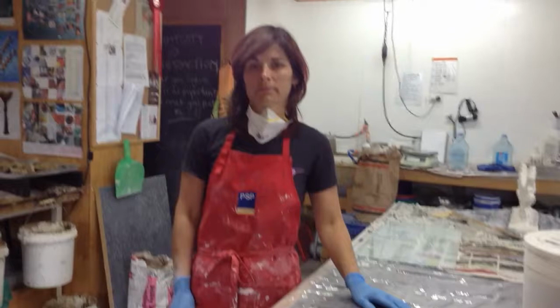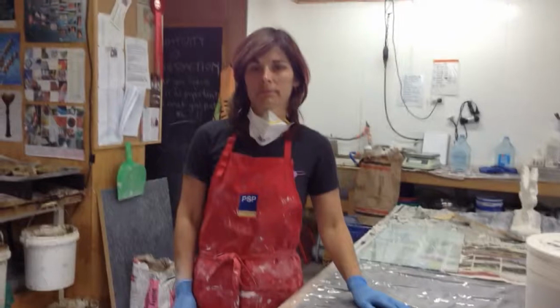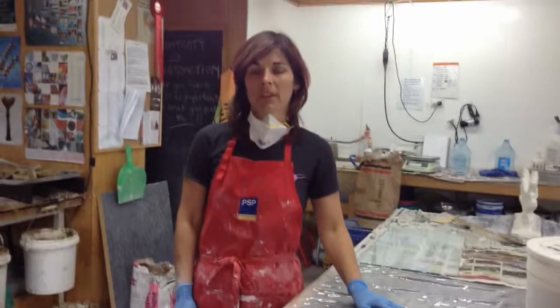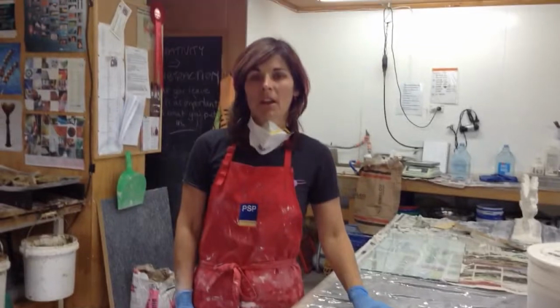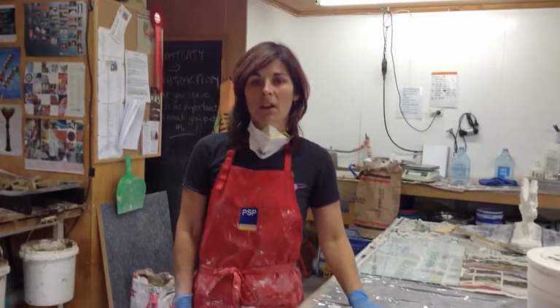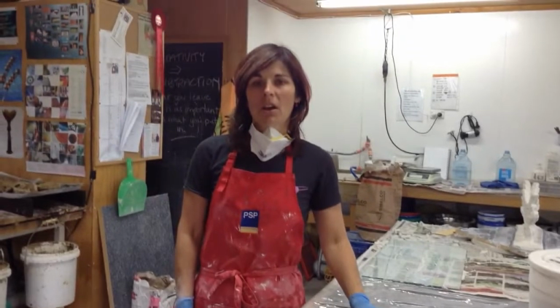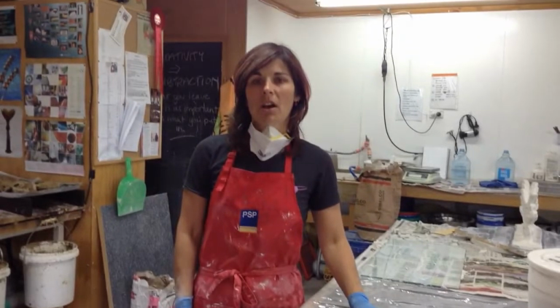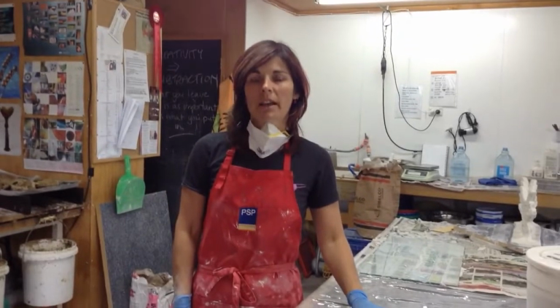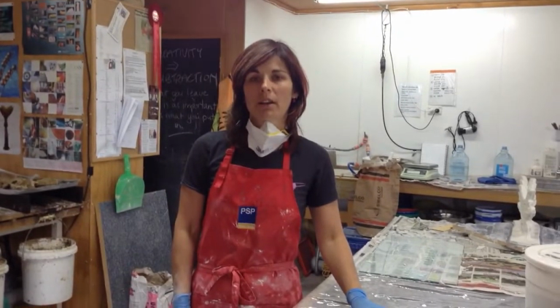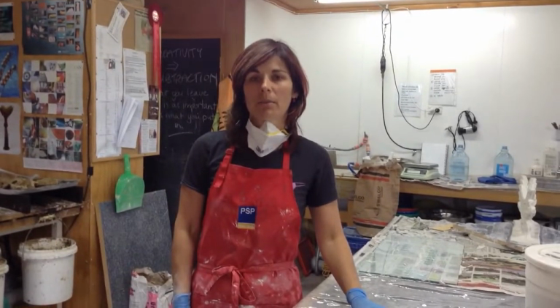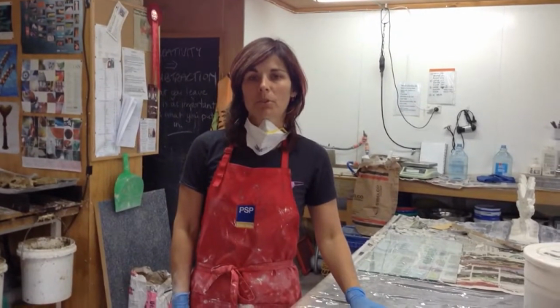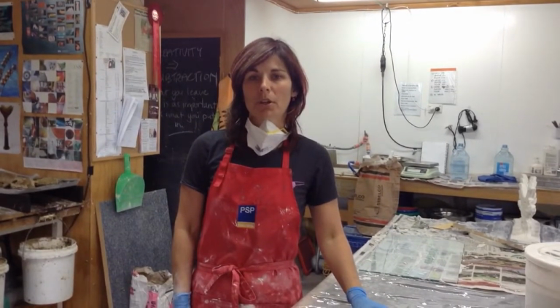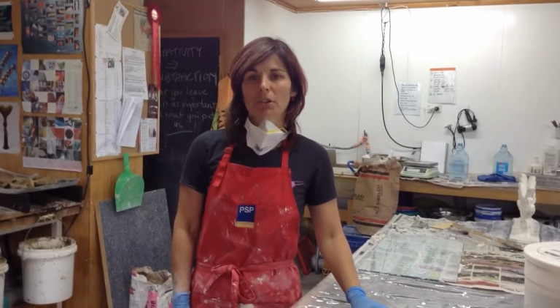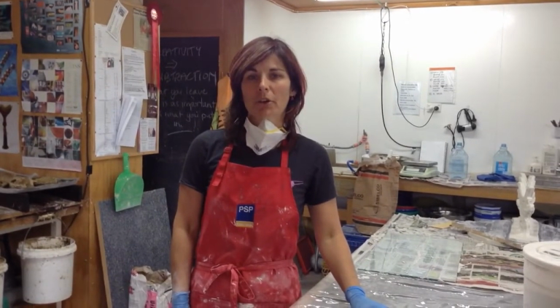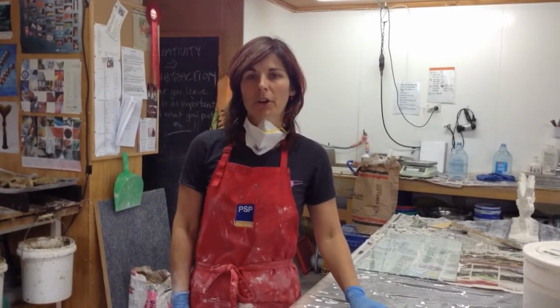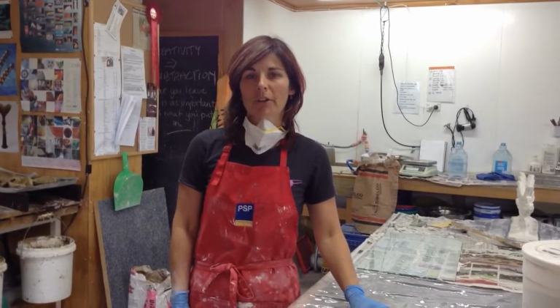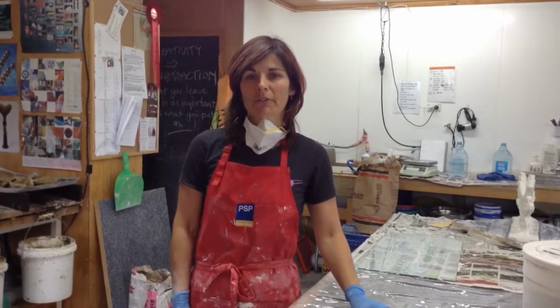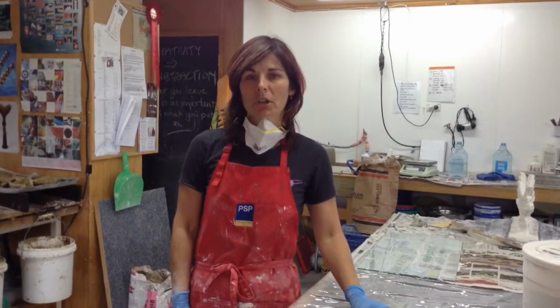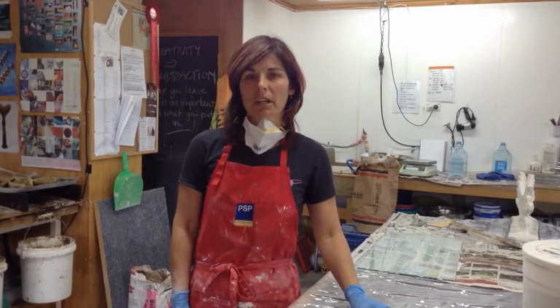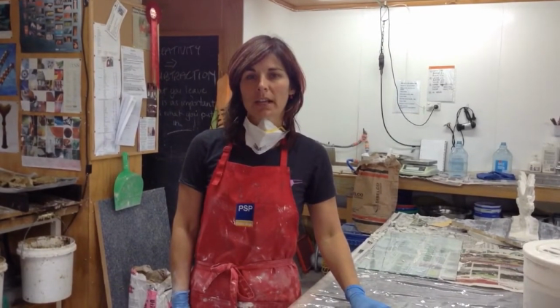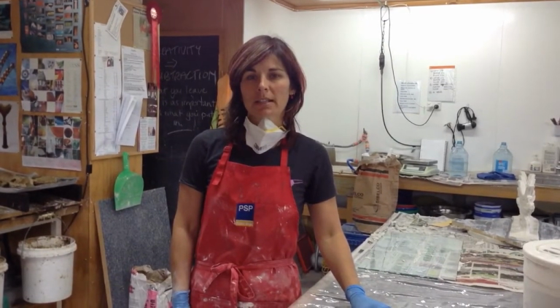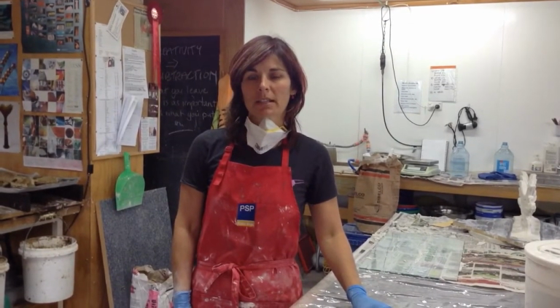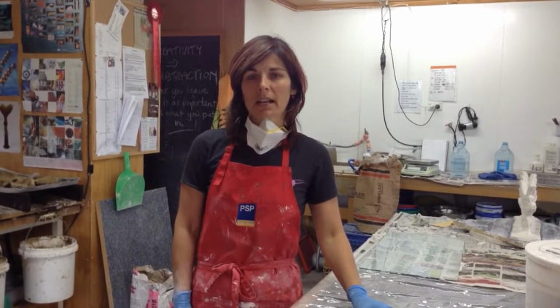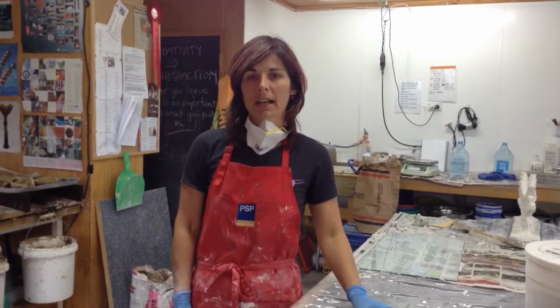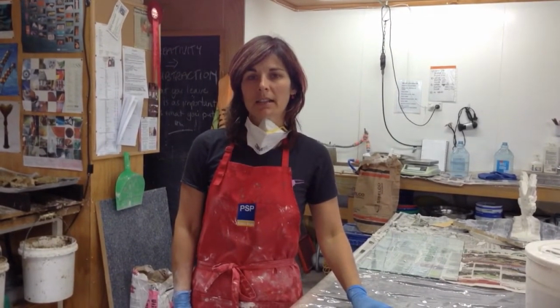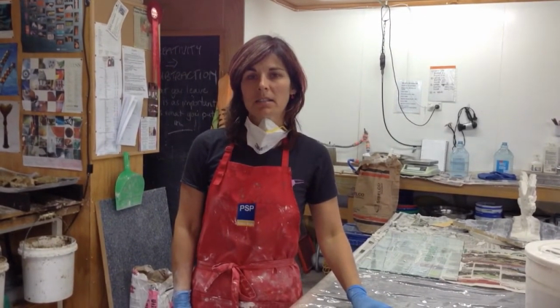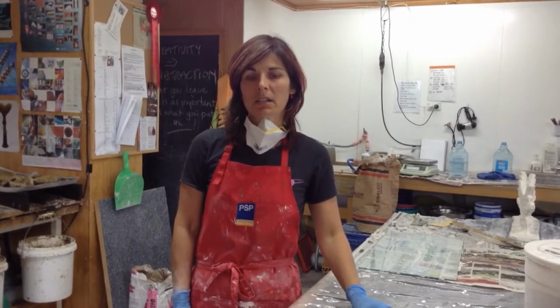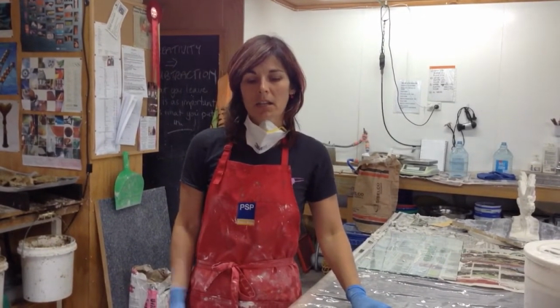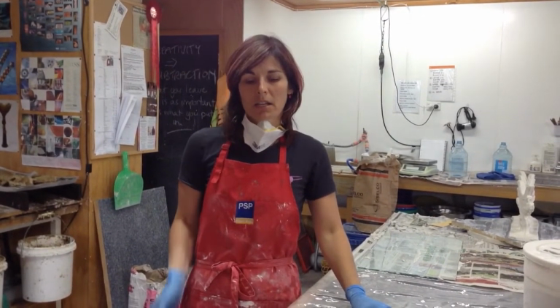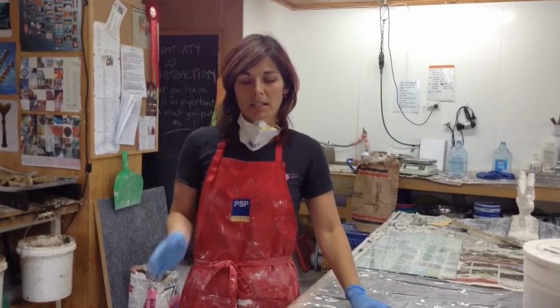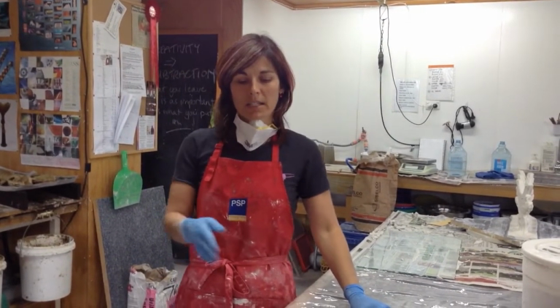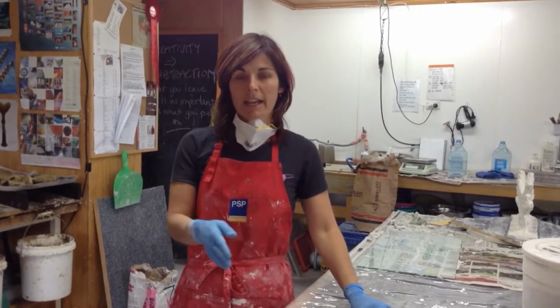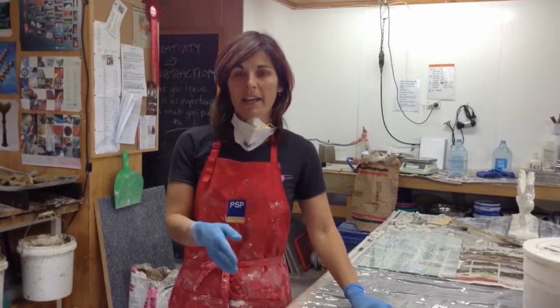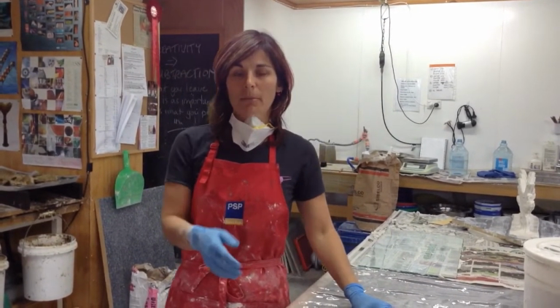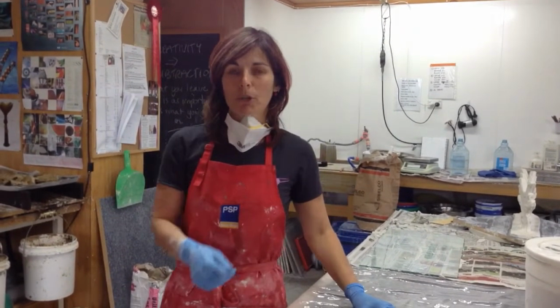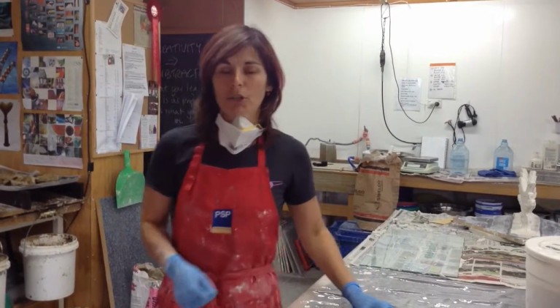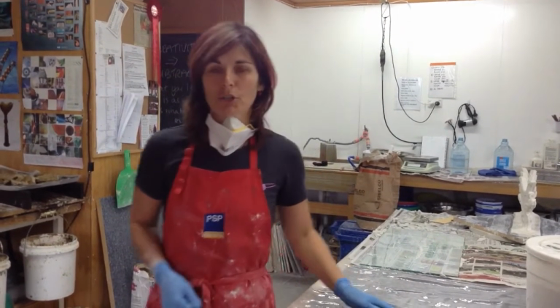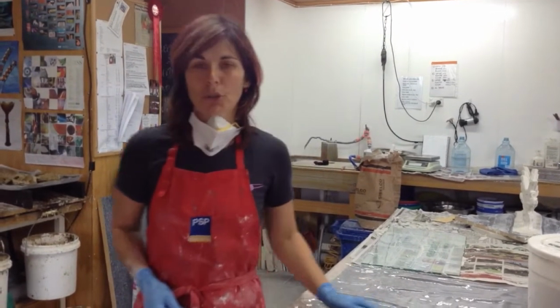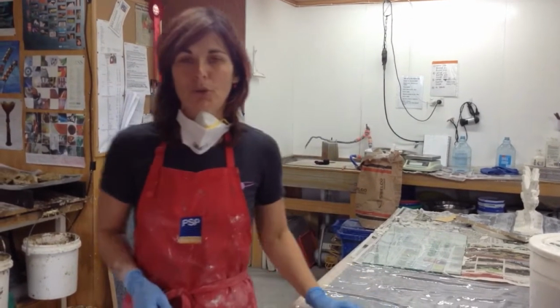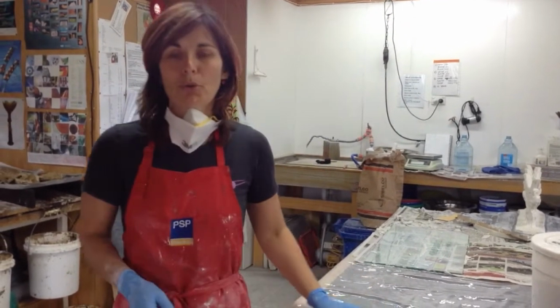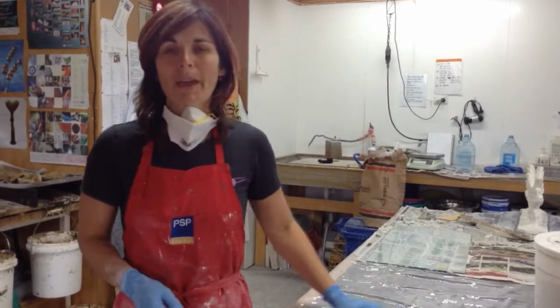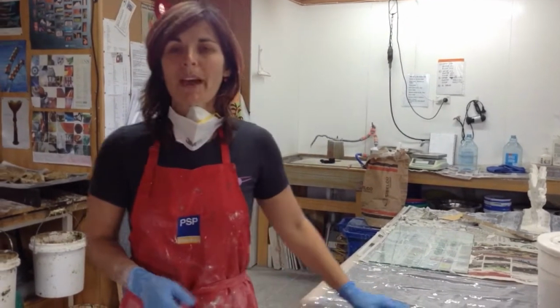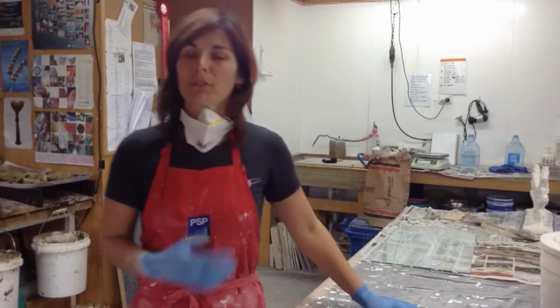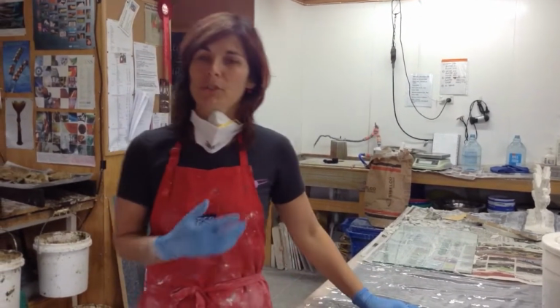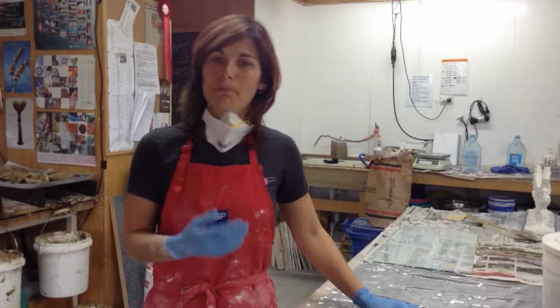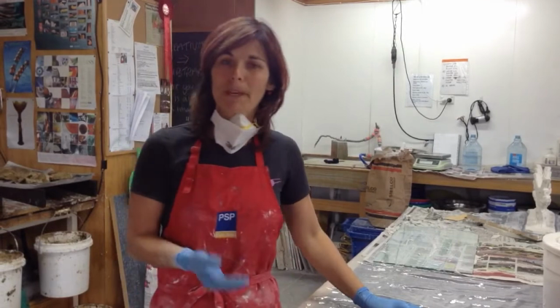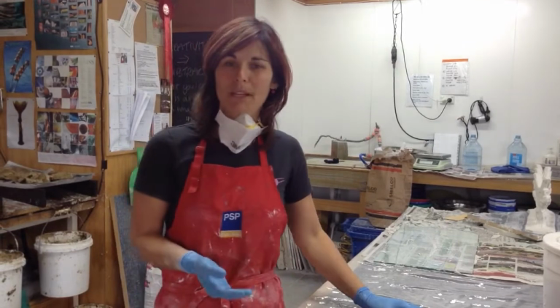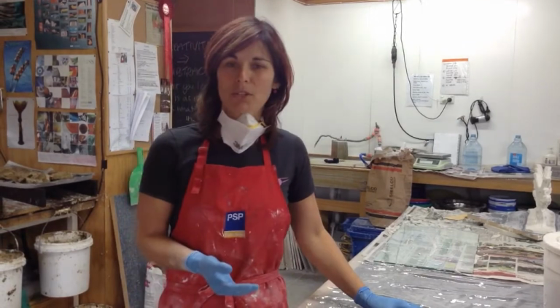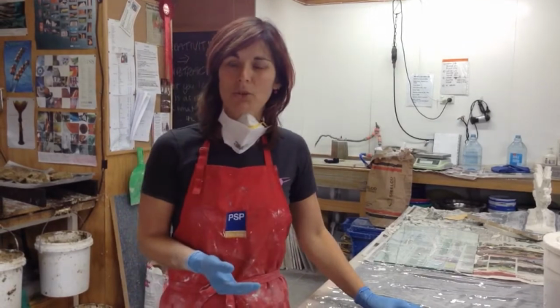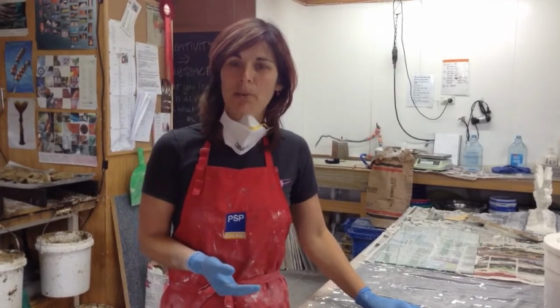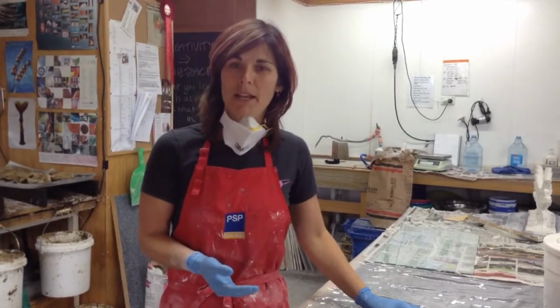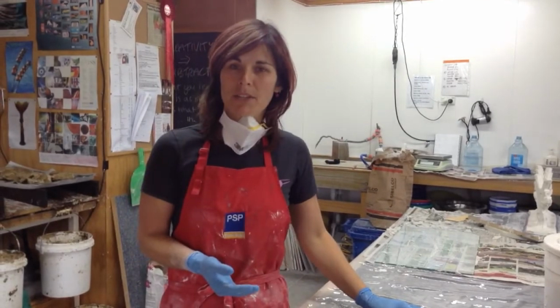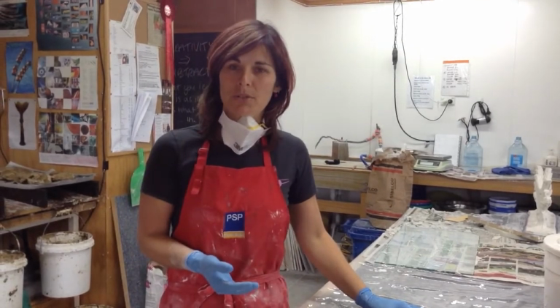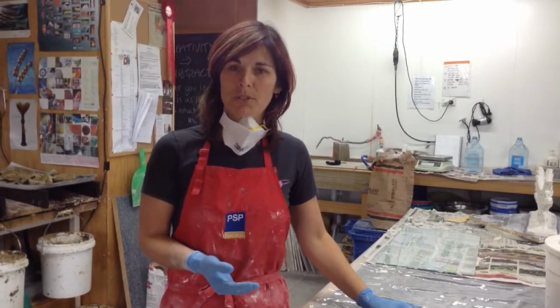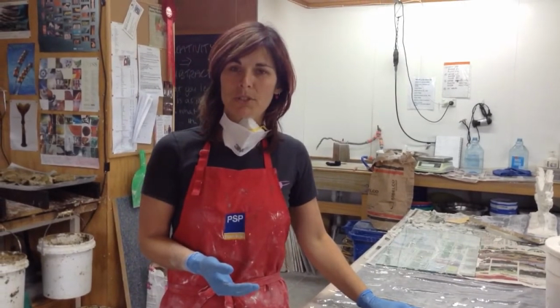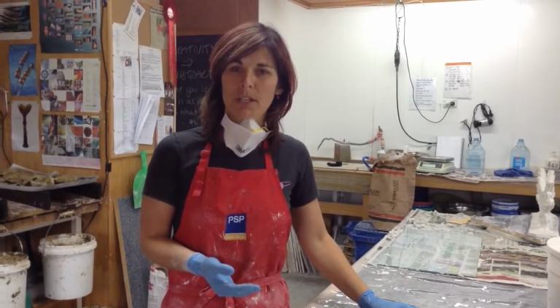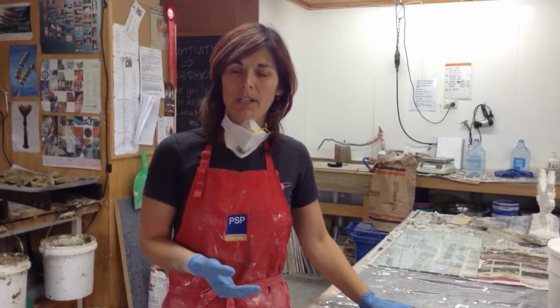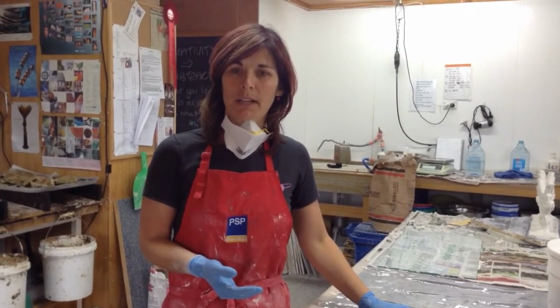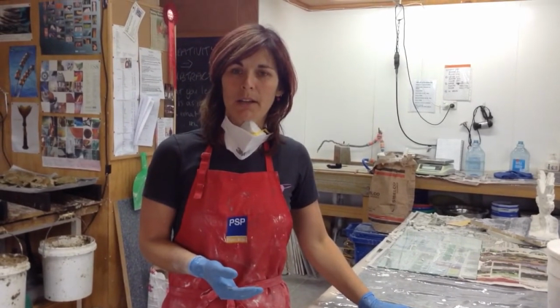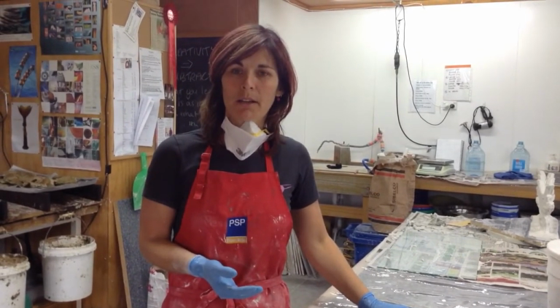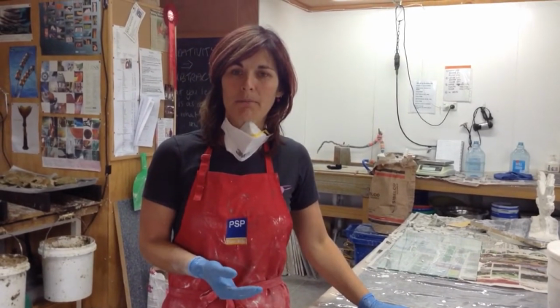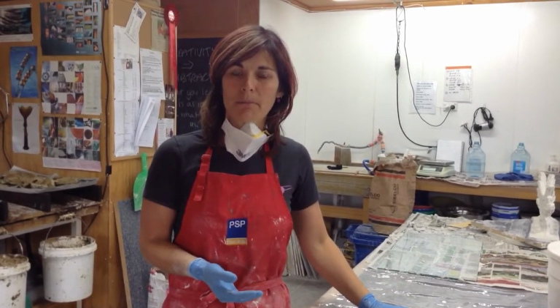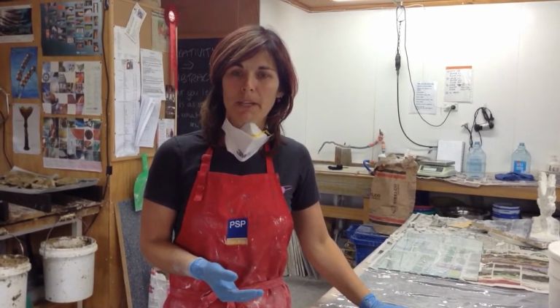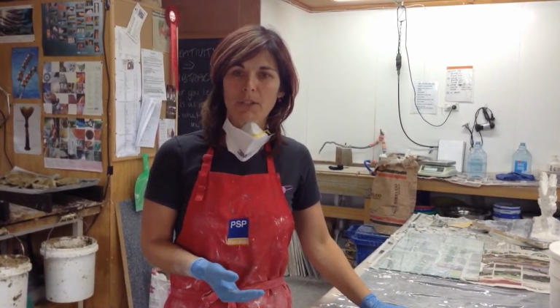Hi, I'm Daitoka of Dicast Glass. Today I'm going to show you how to mix your plaster and silica mix.